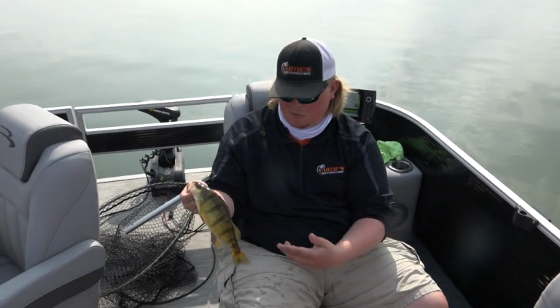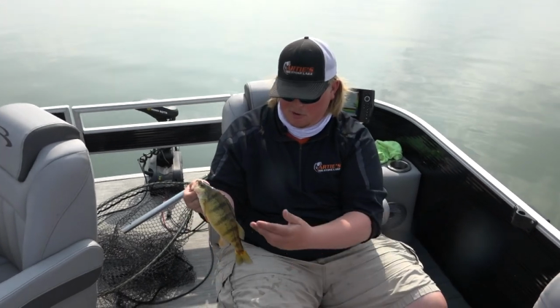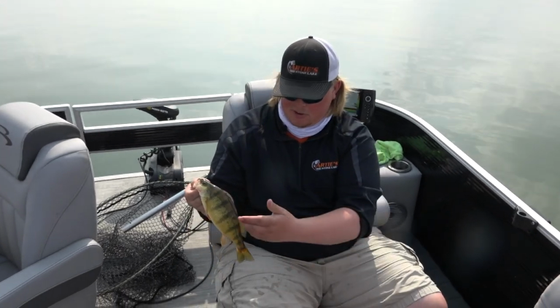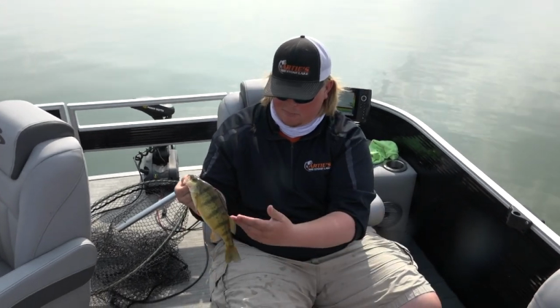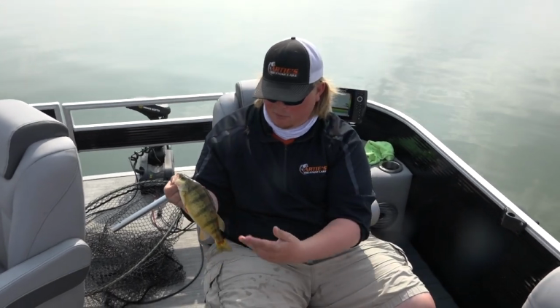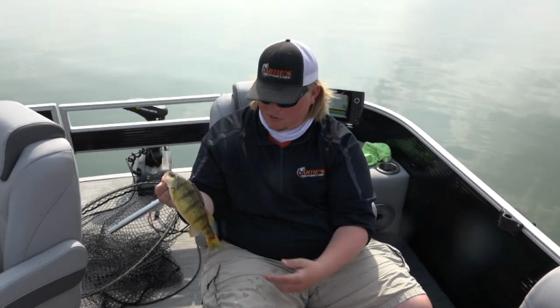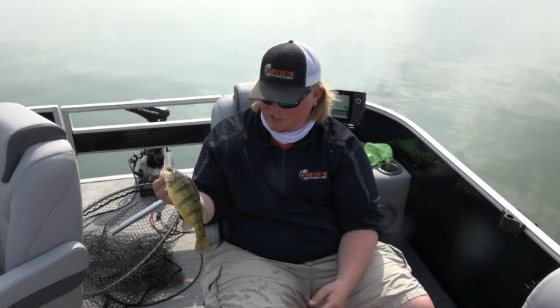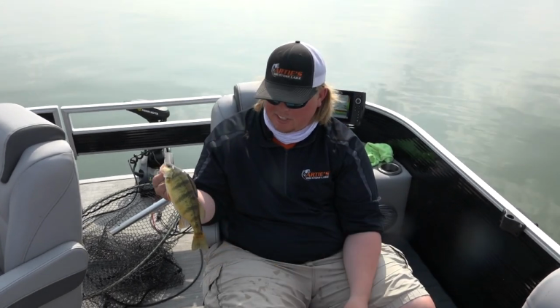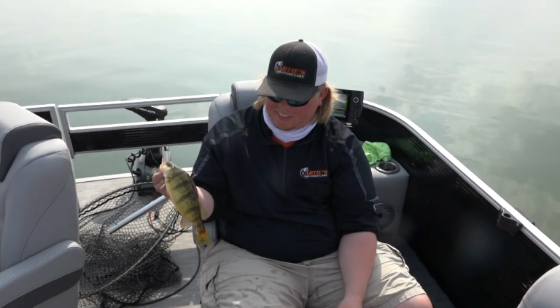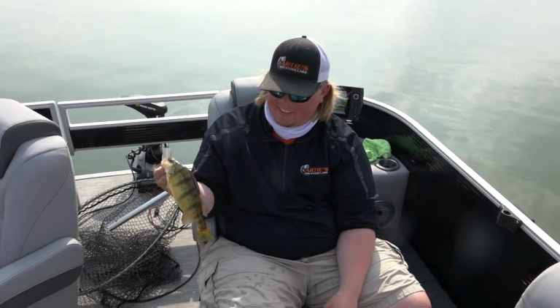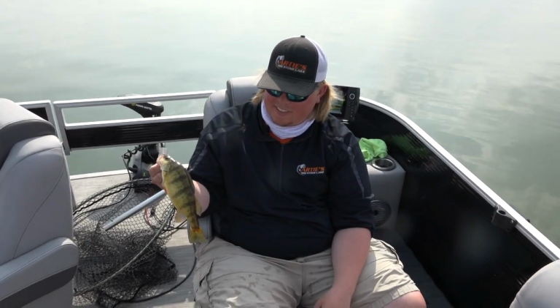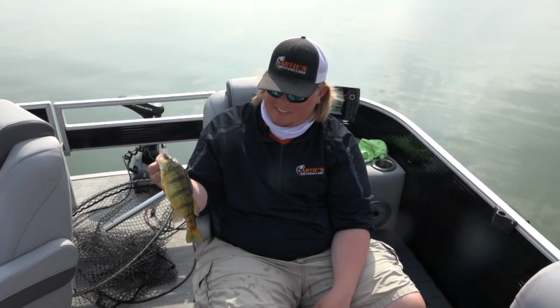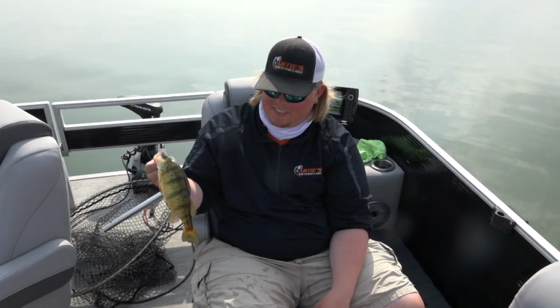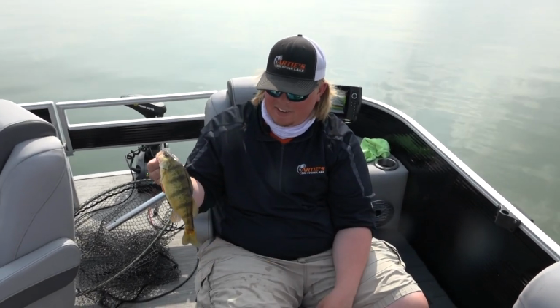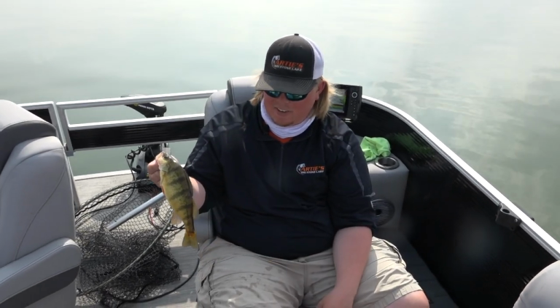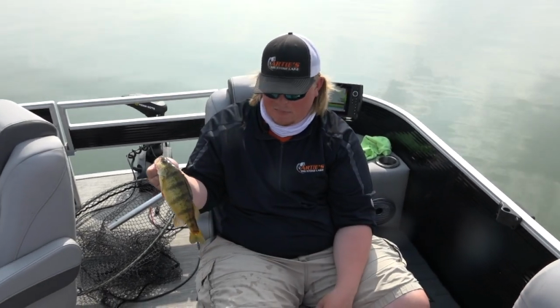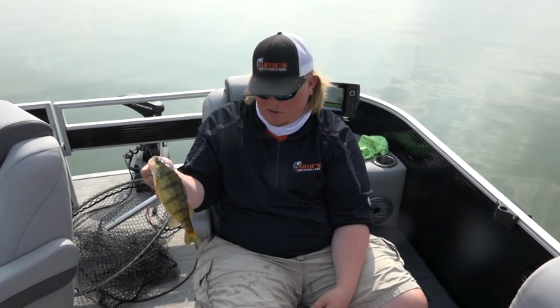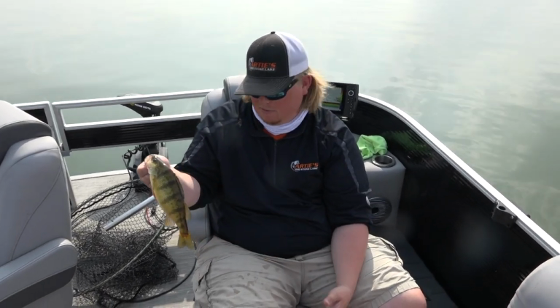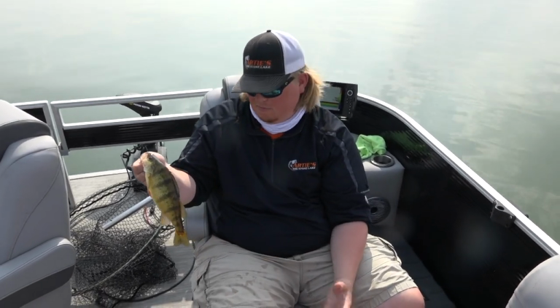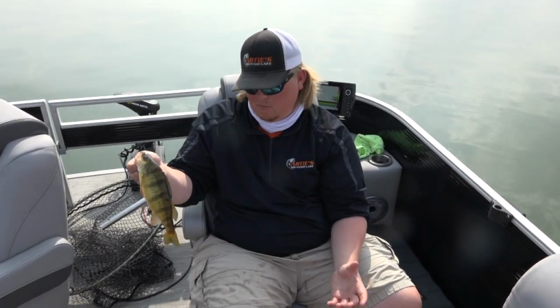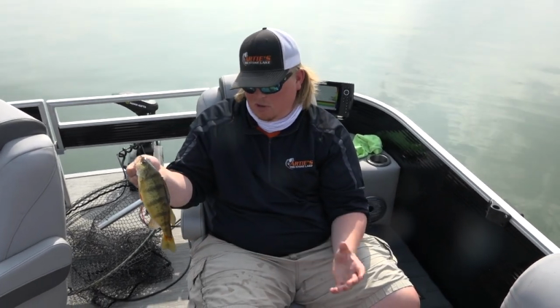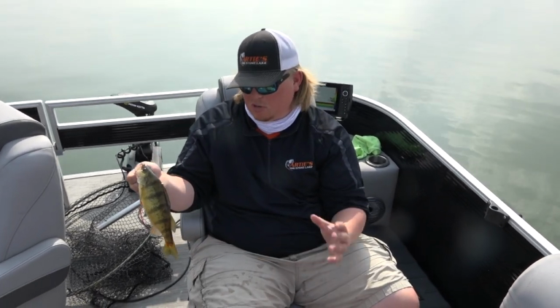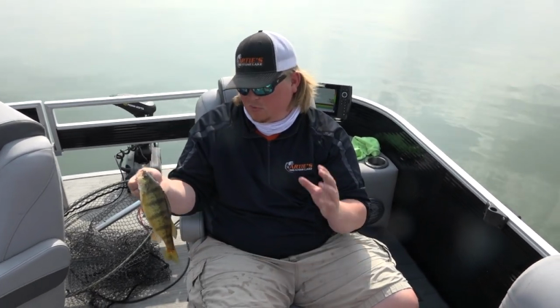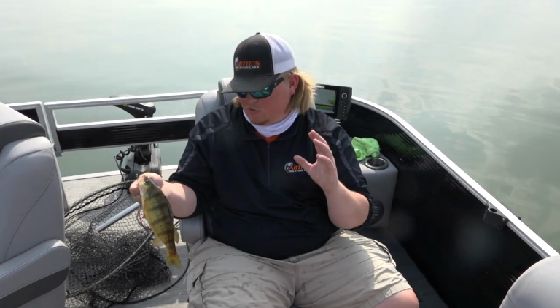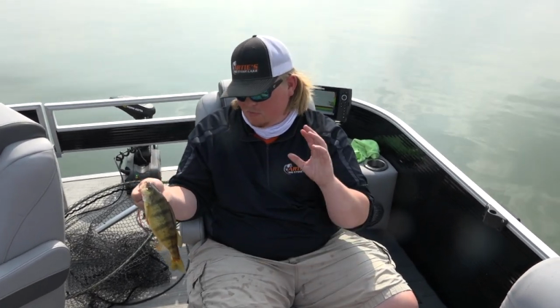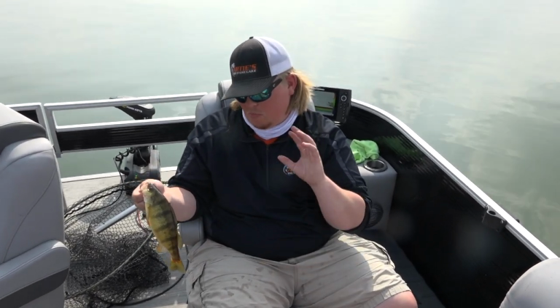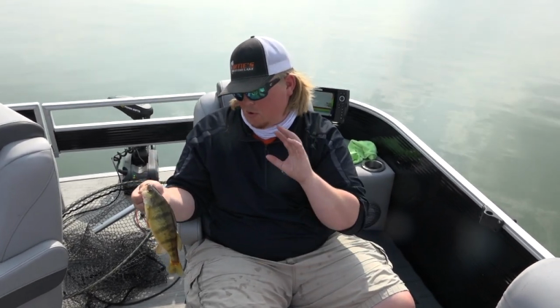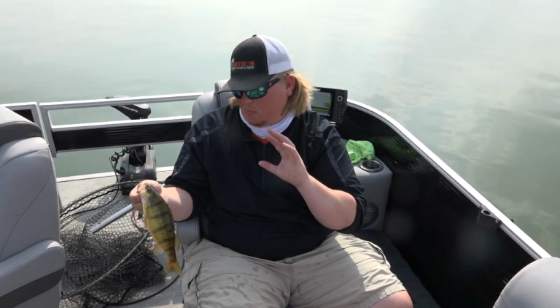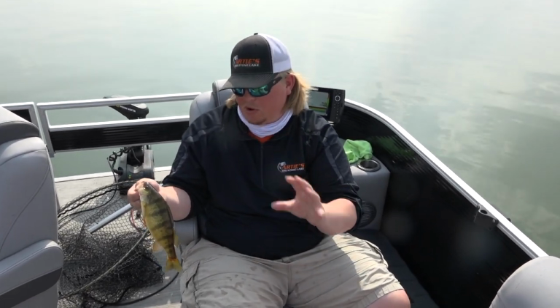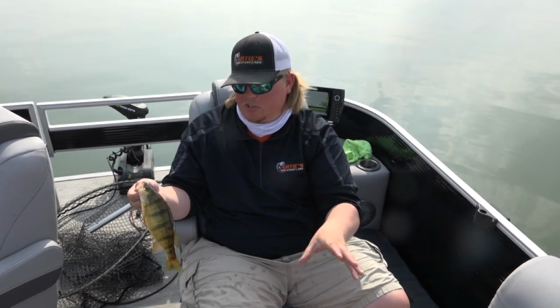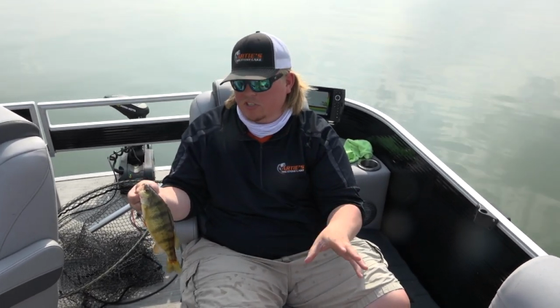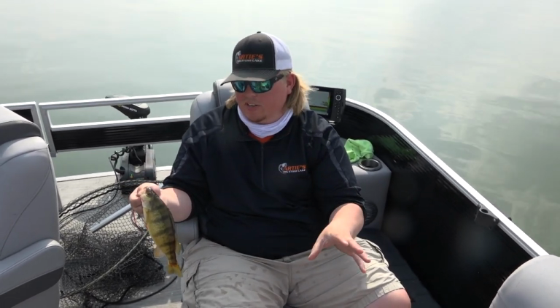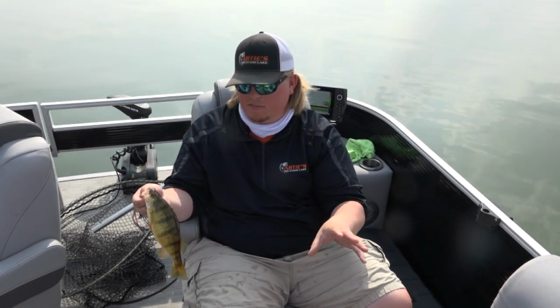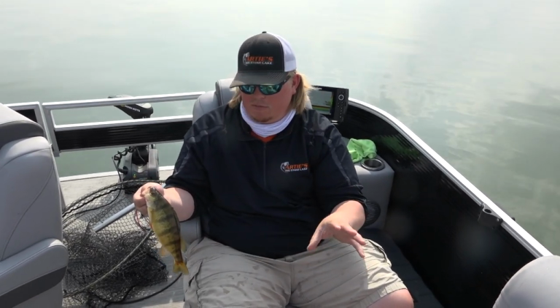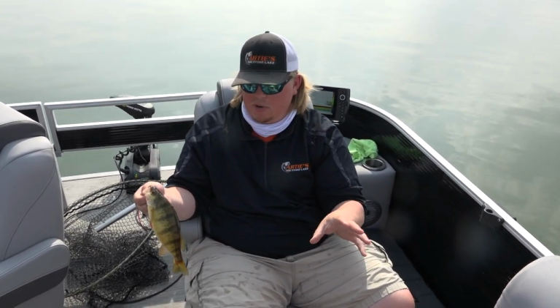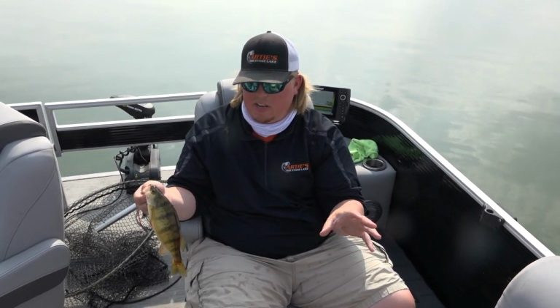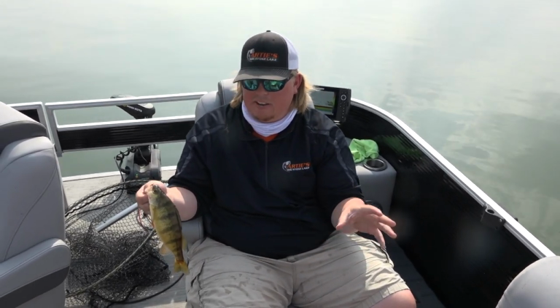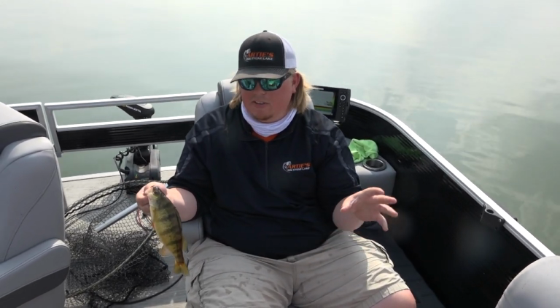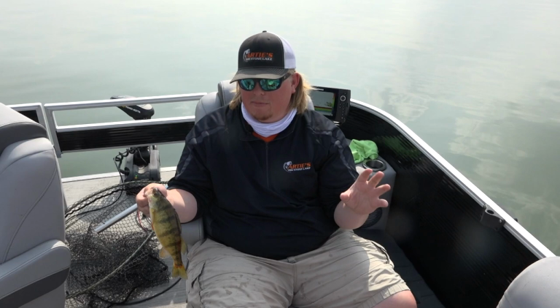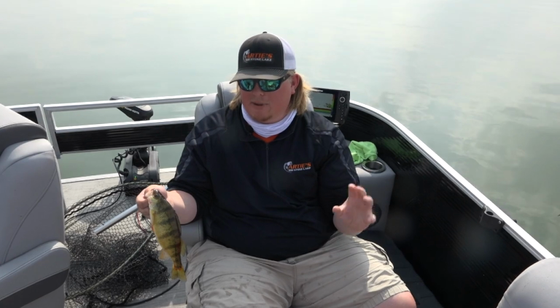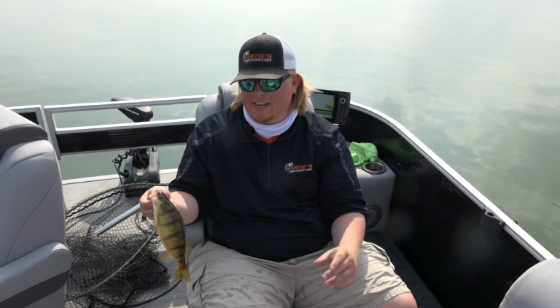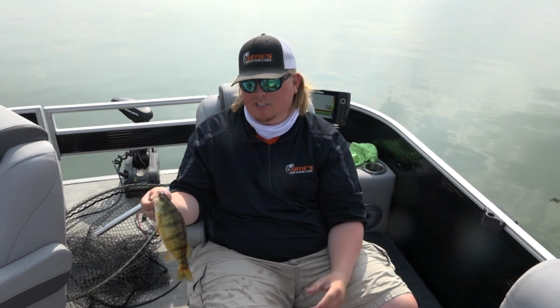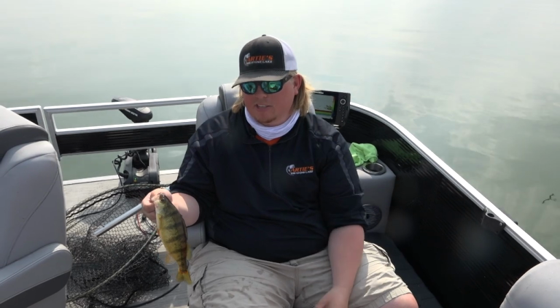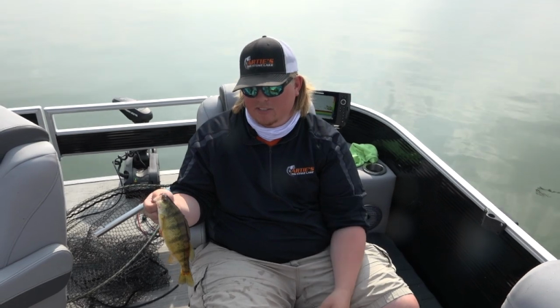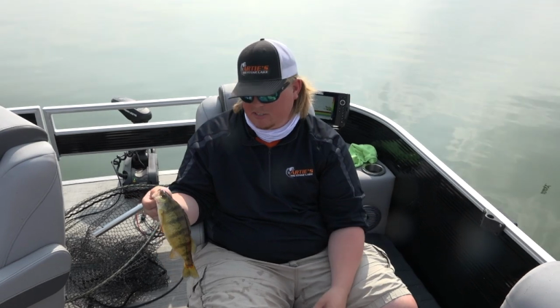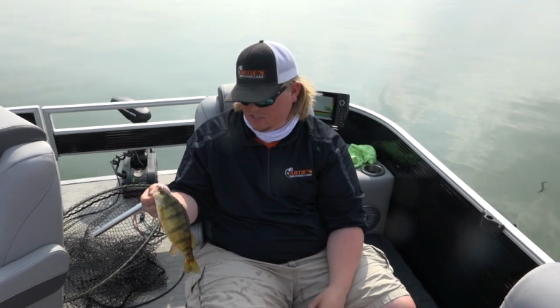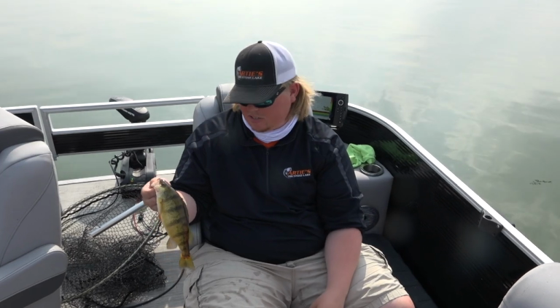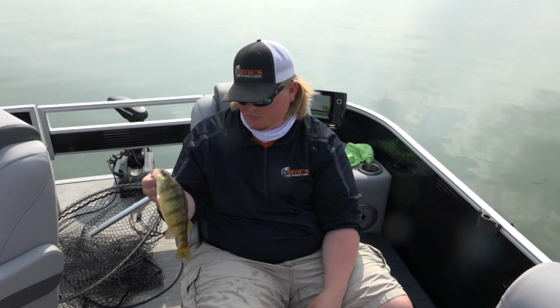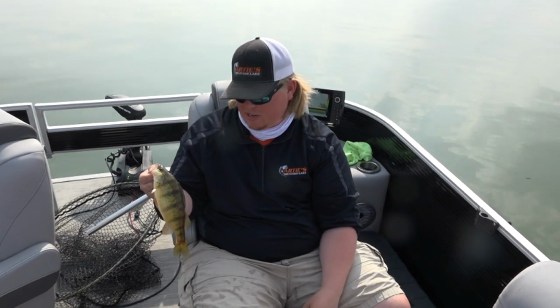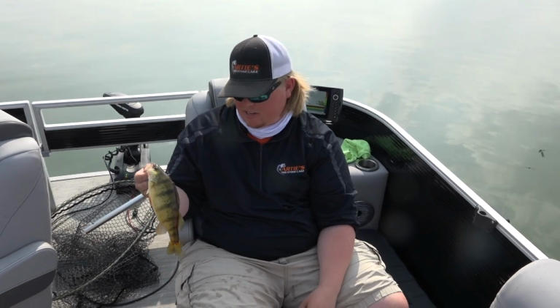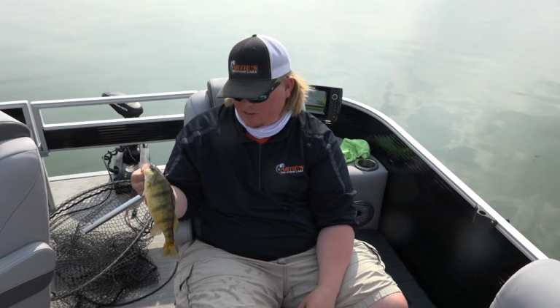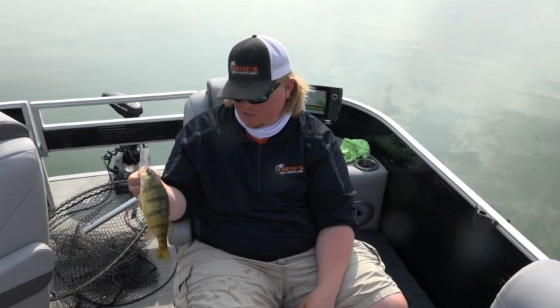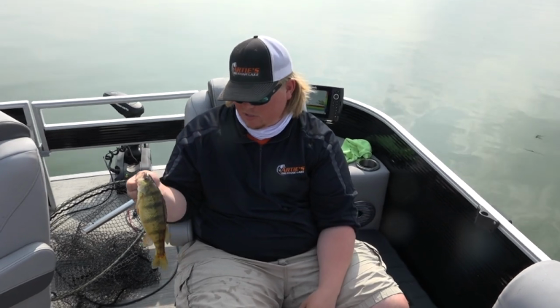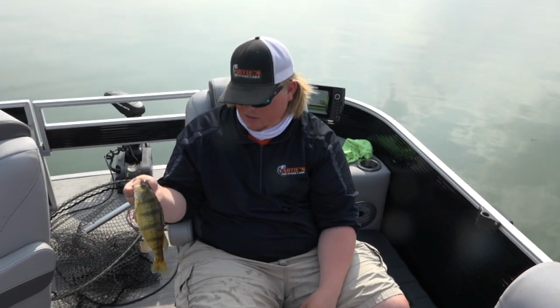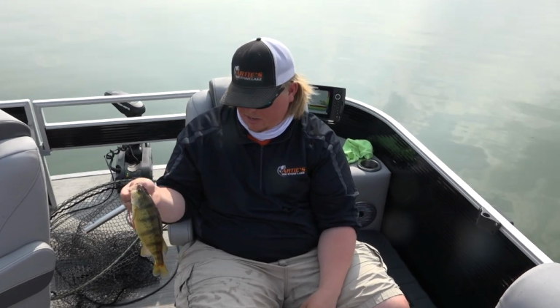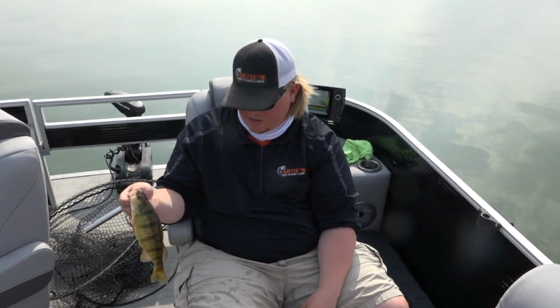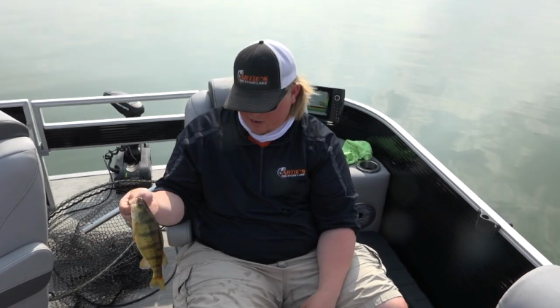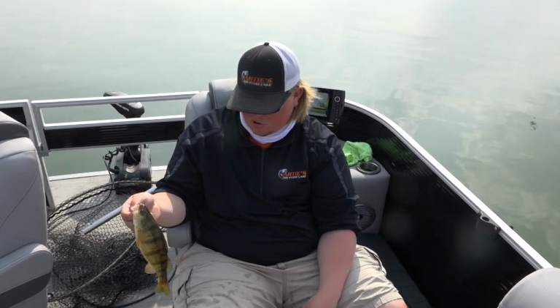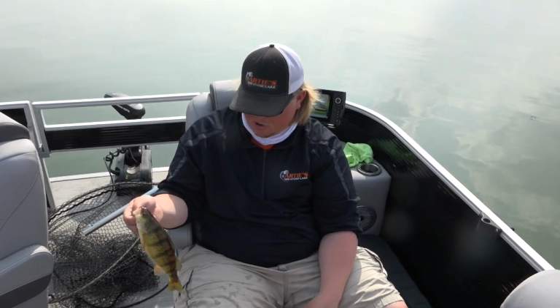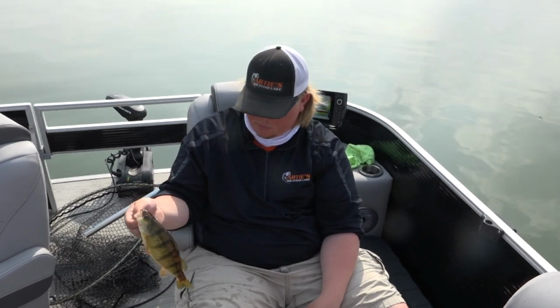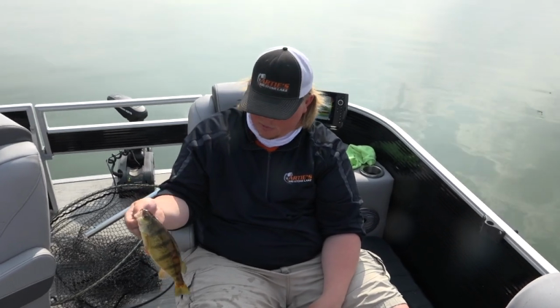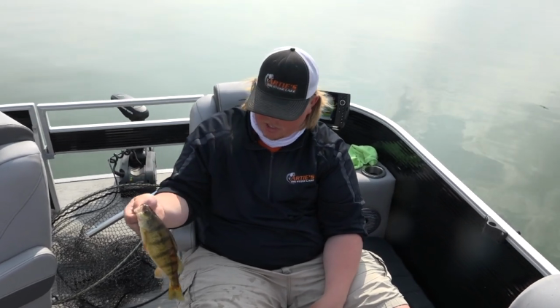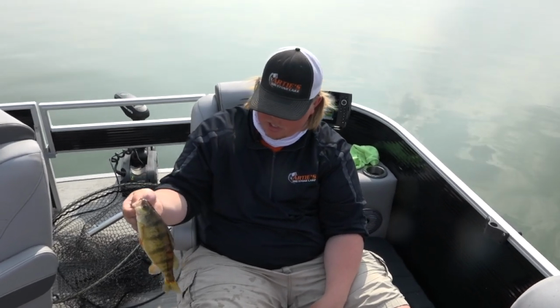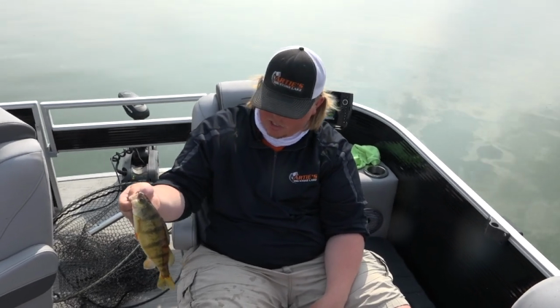When you've got perch like this, there's more perch than we could even imagine in the system right now, so it can handle all the pressure. But you've got to come out and enjoy it.